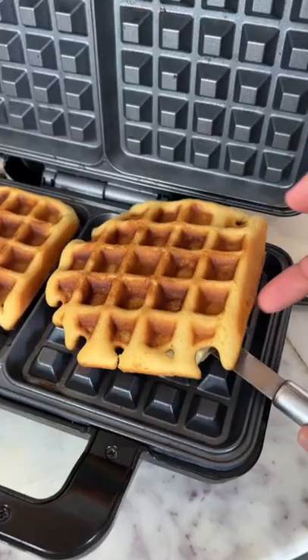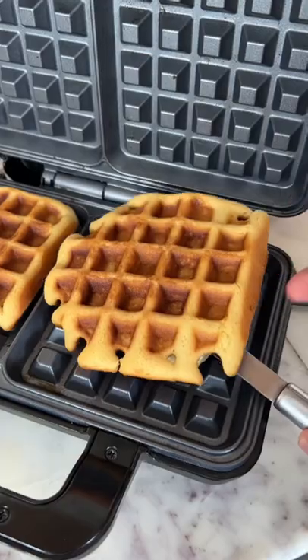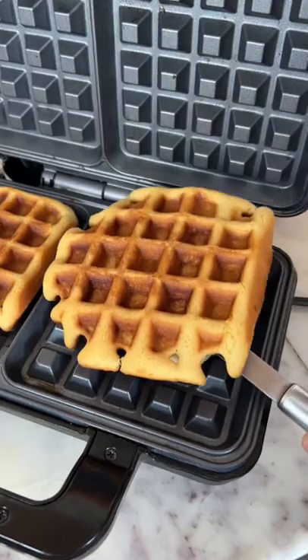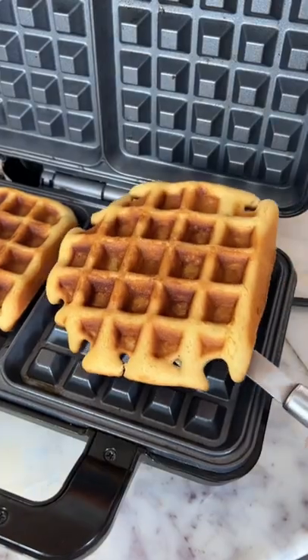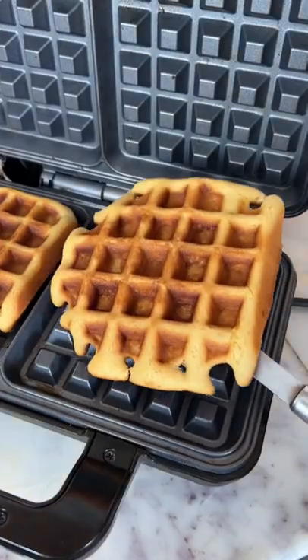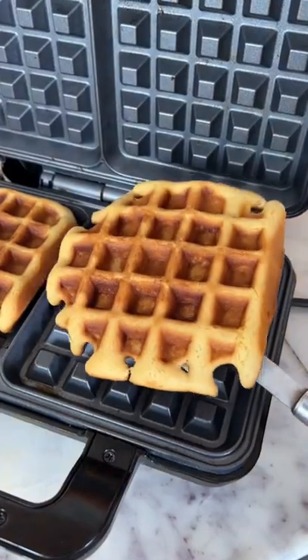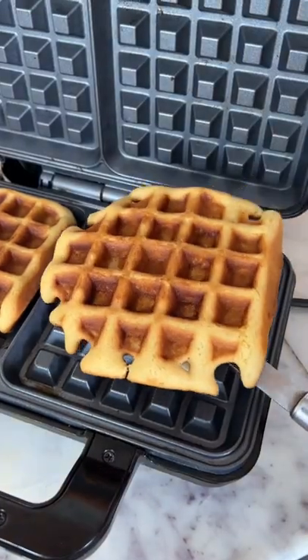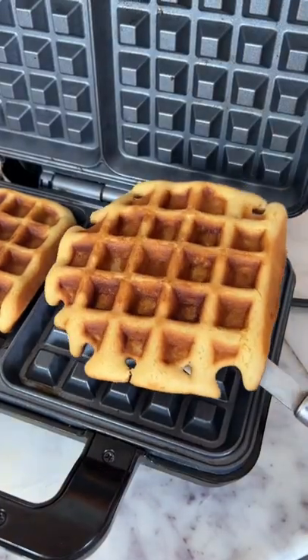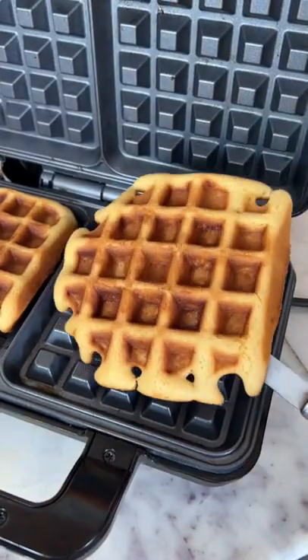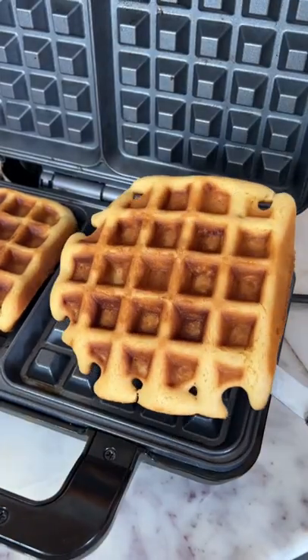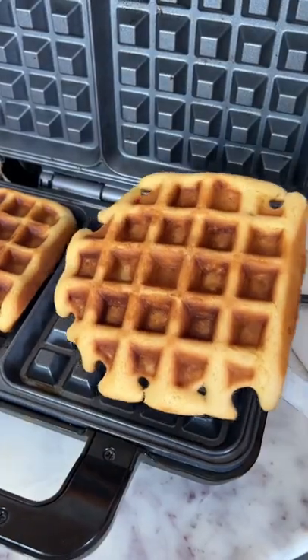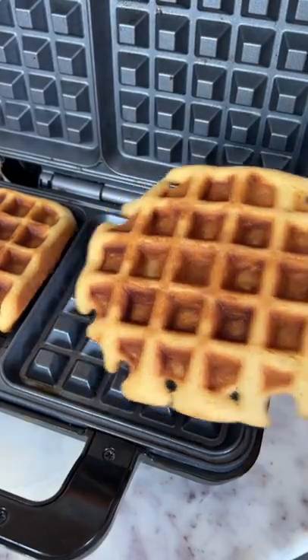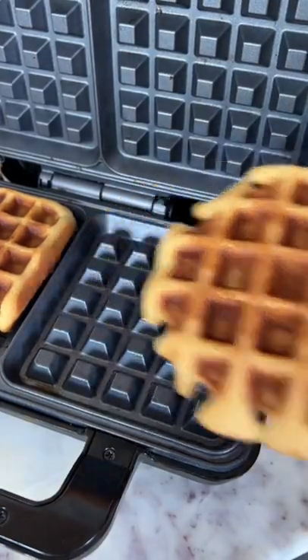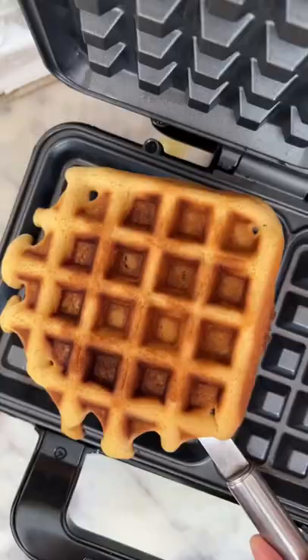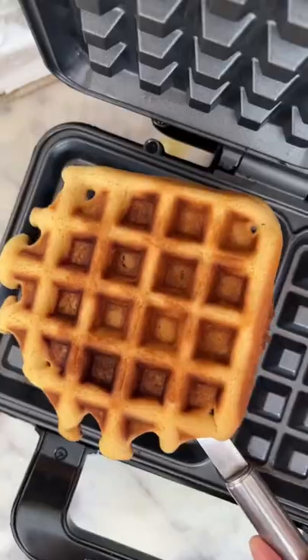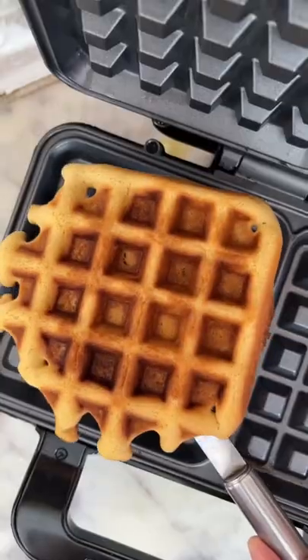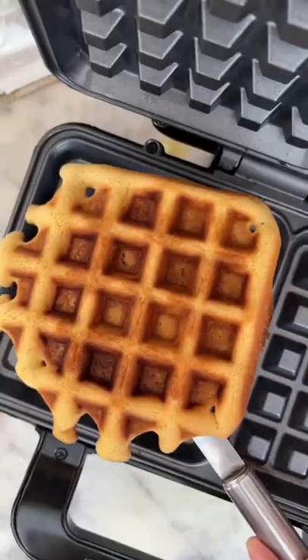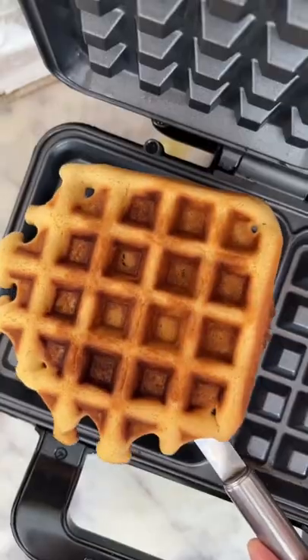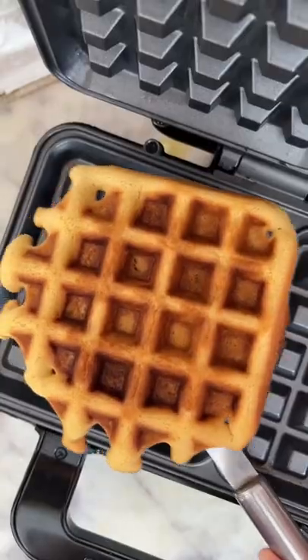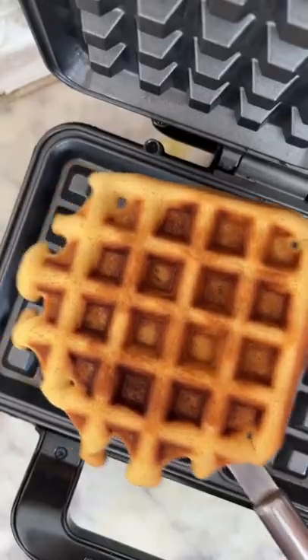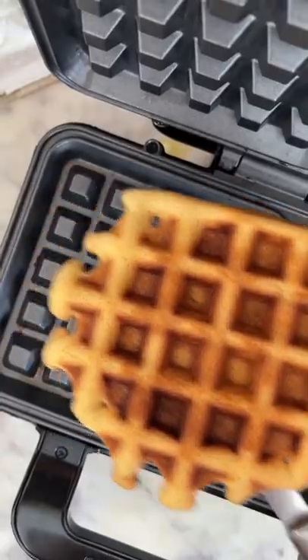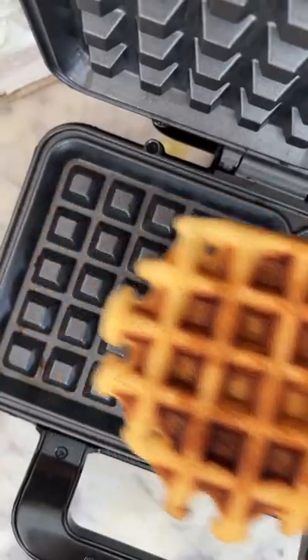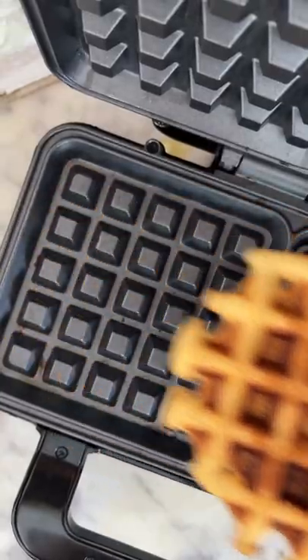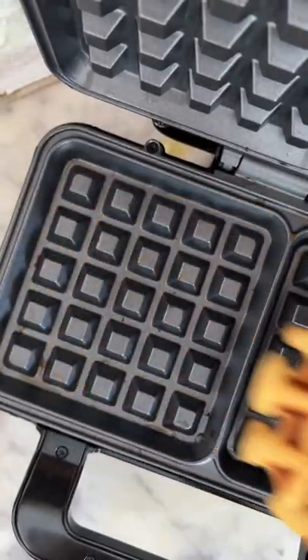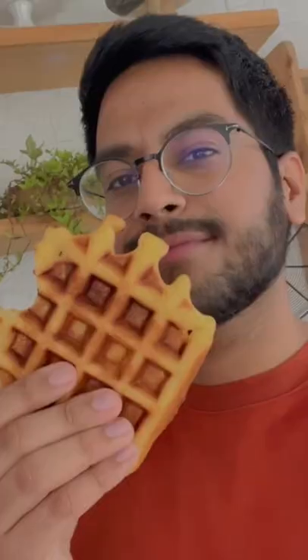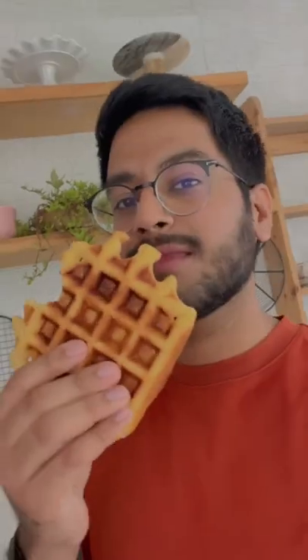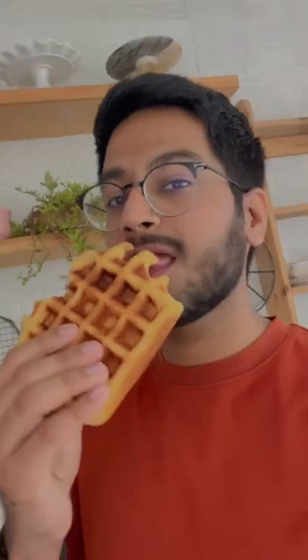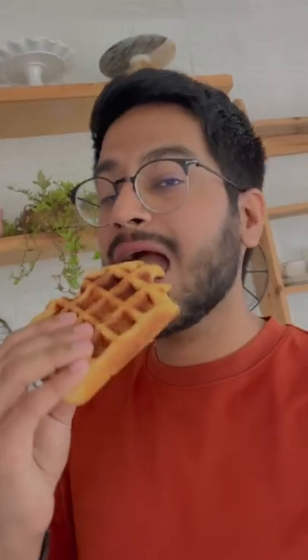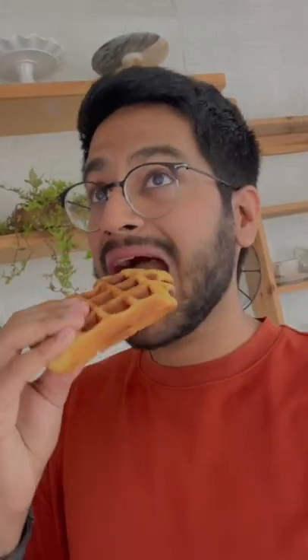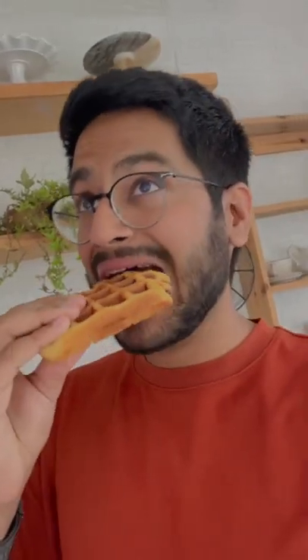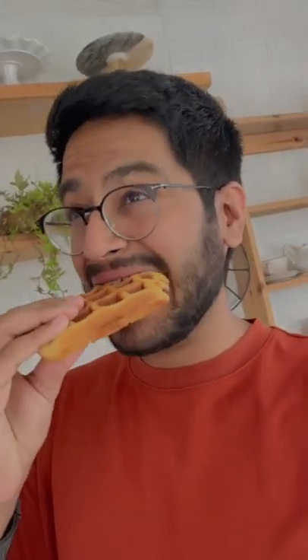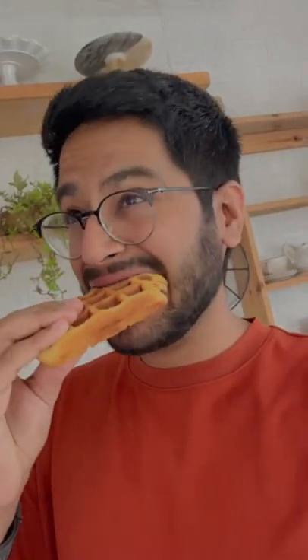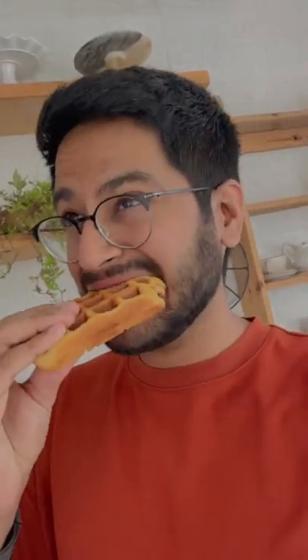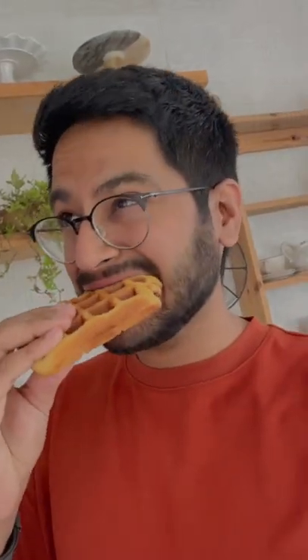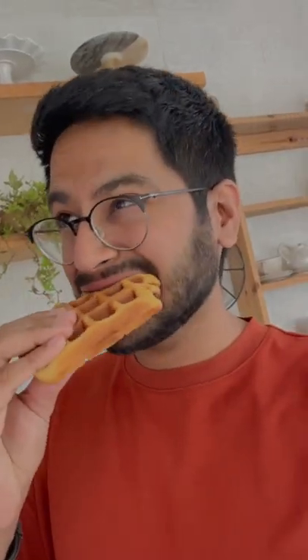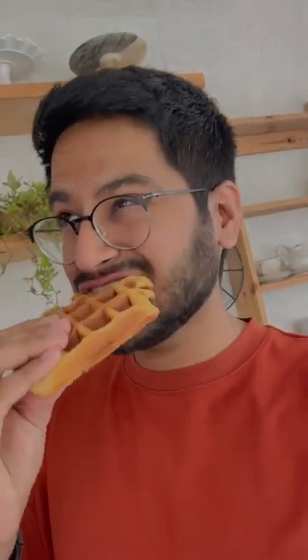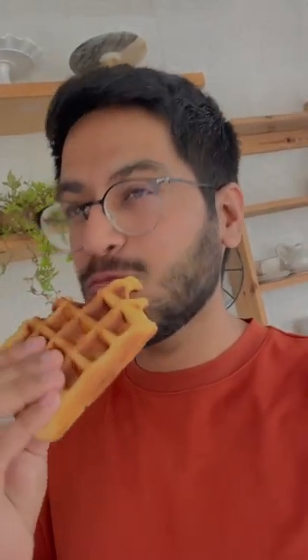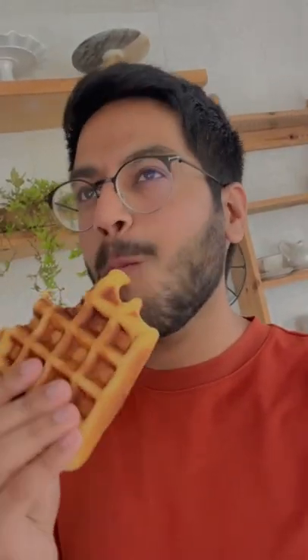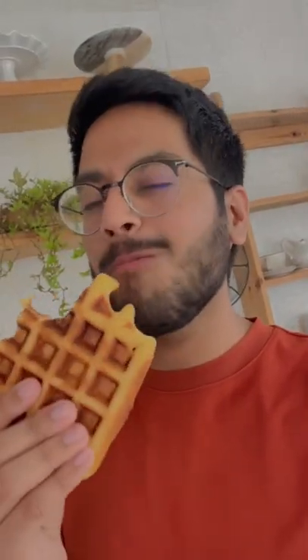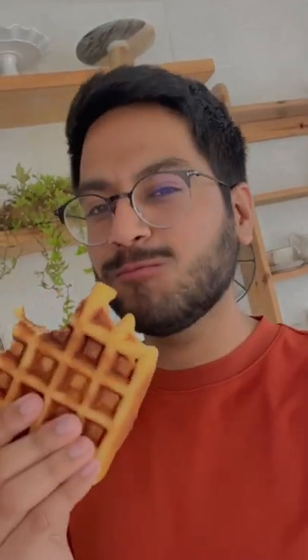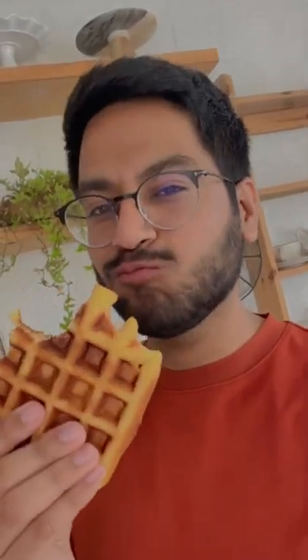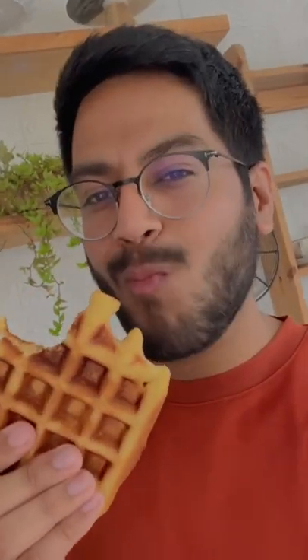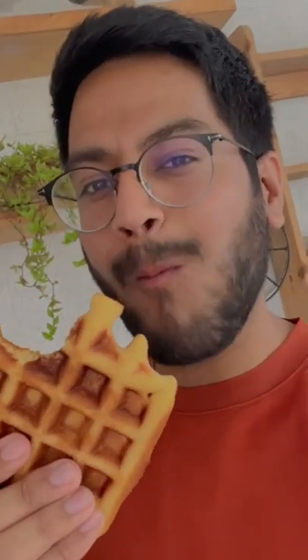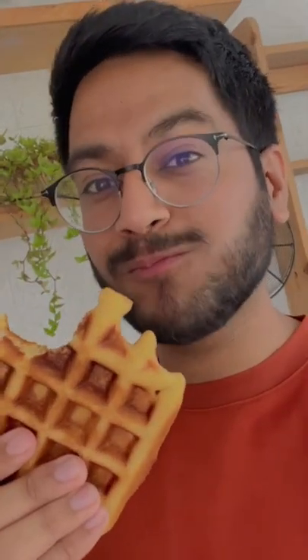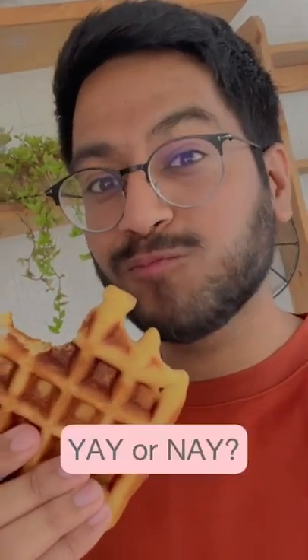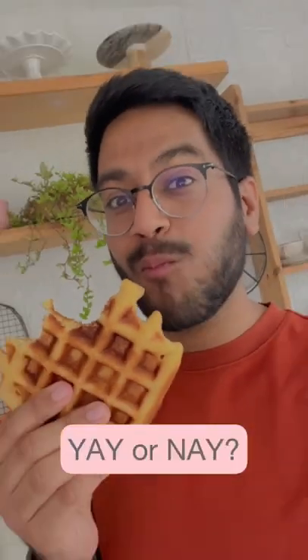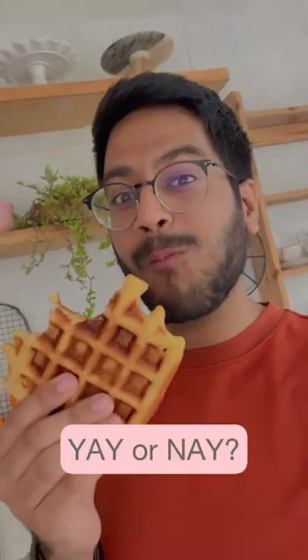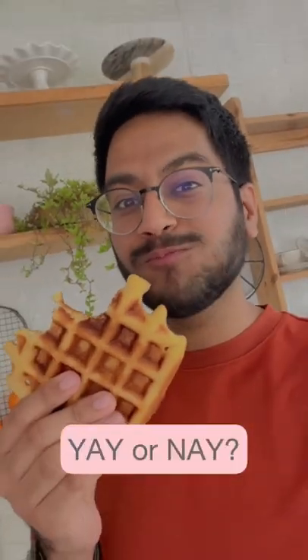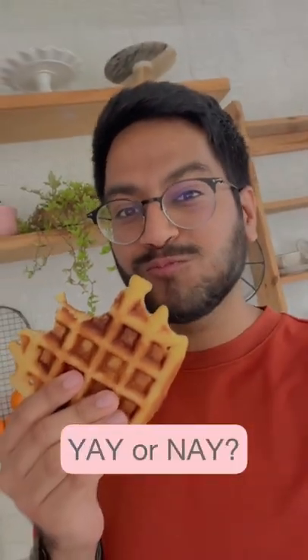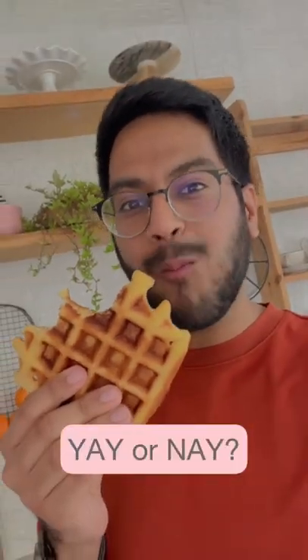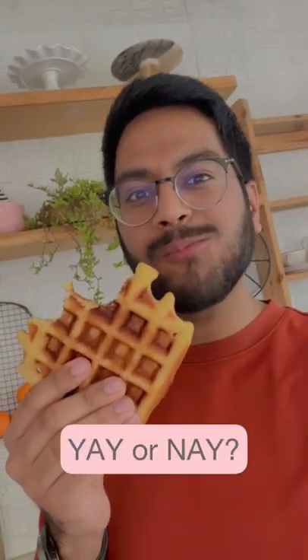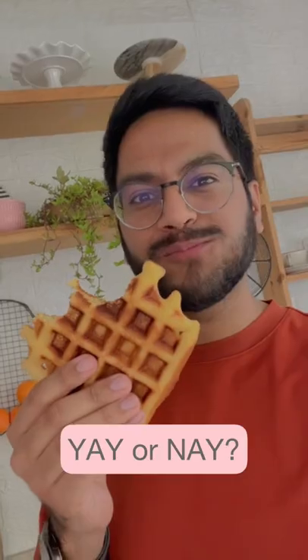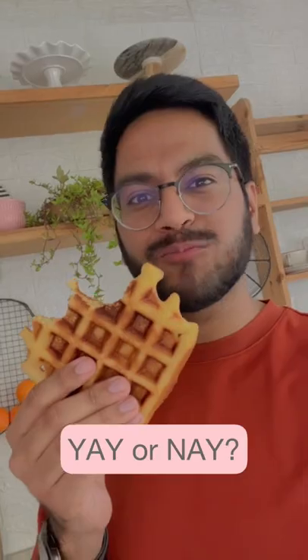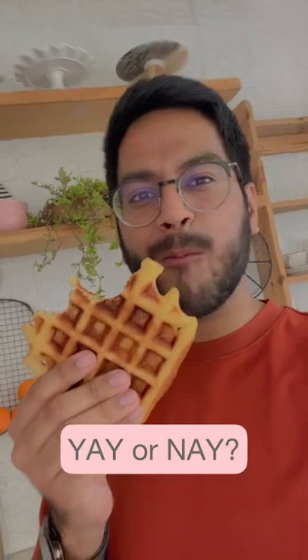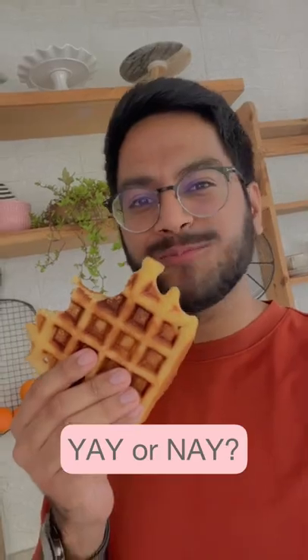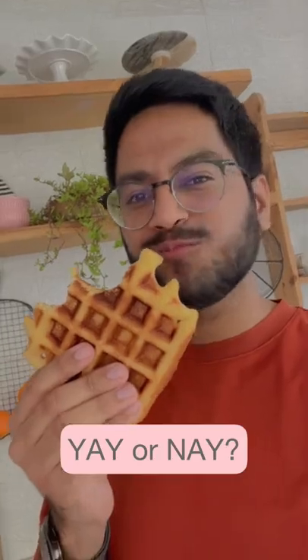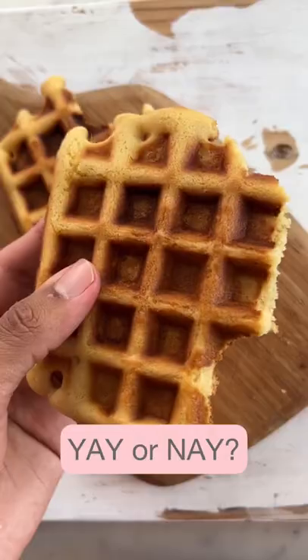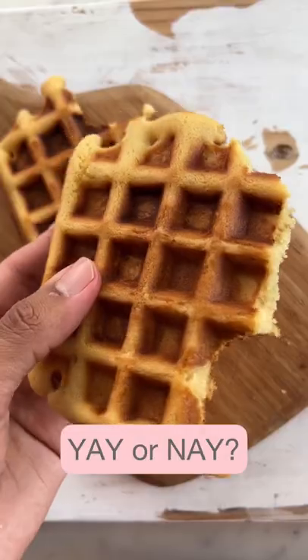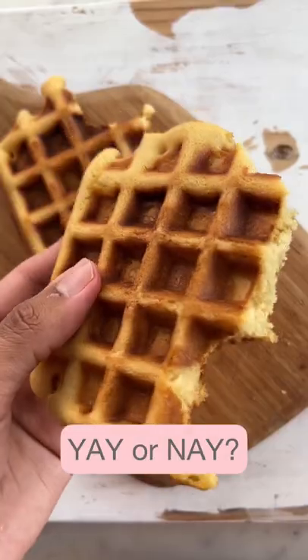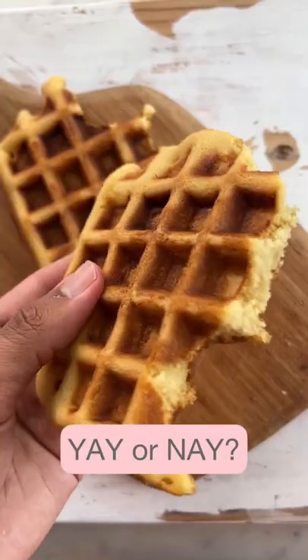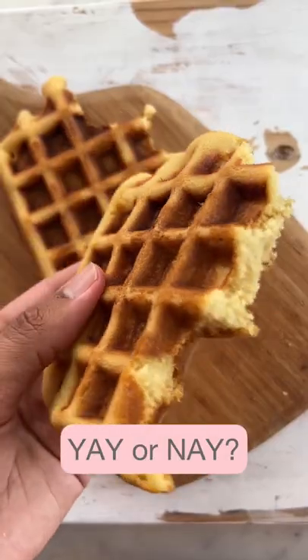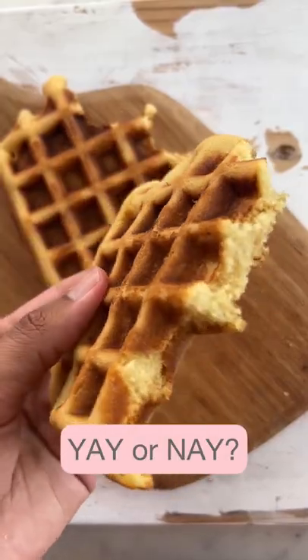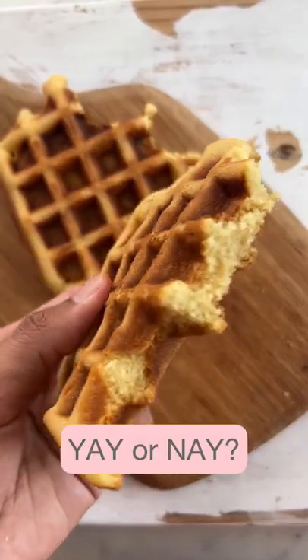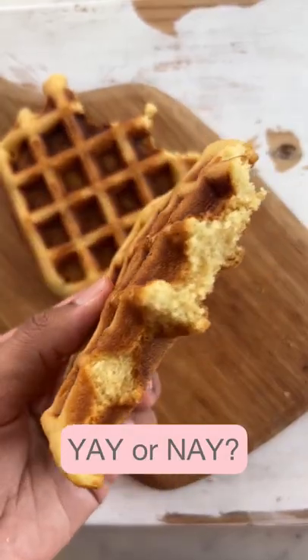The waffles always turn out to be super crisp and beautifully golden brown. Let me know what you think of this in the comments below.